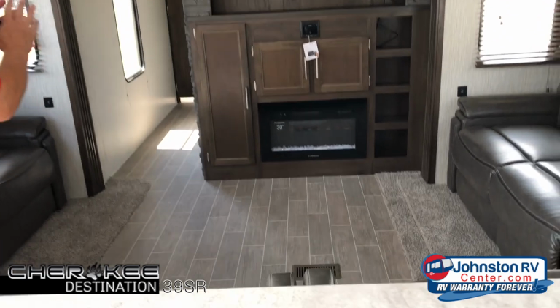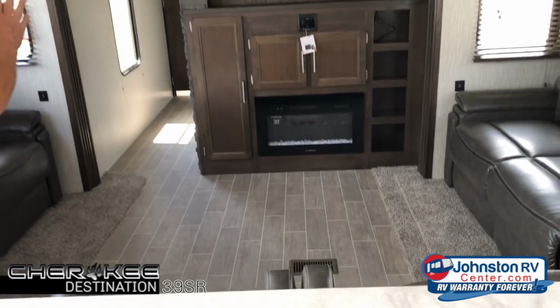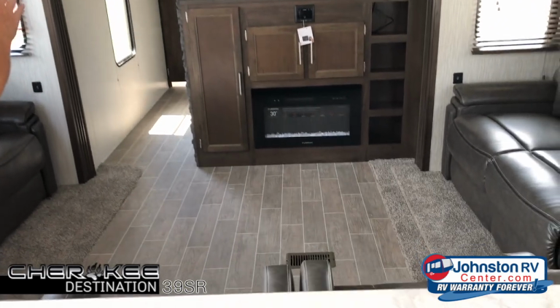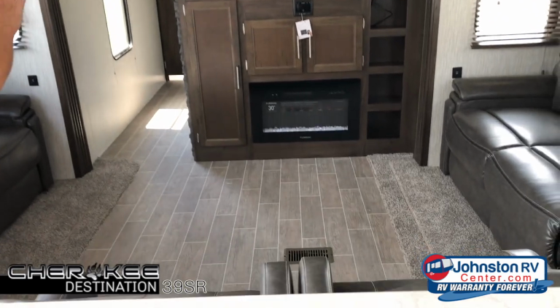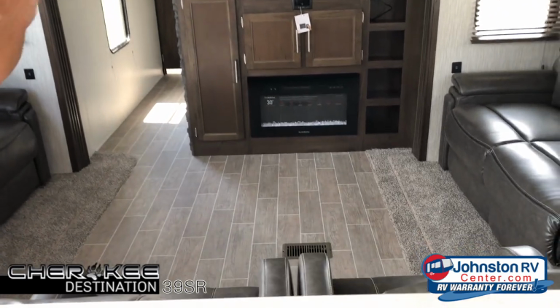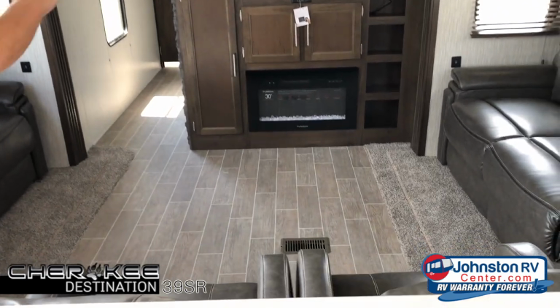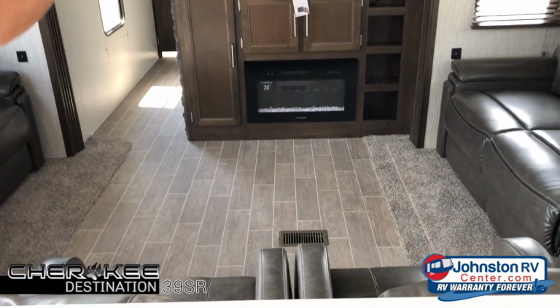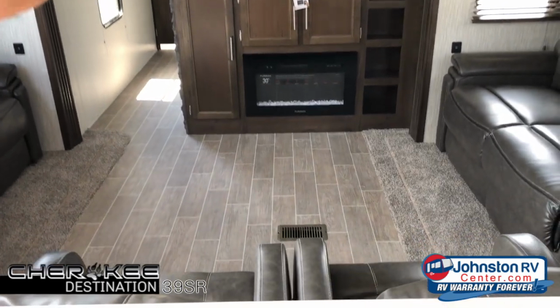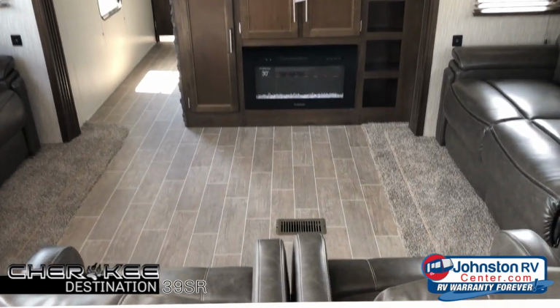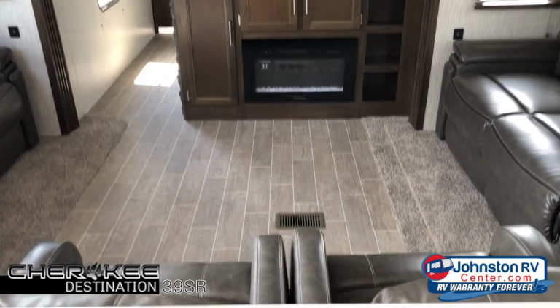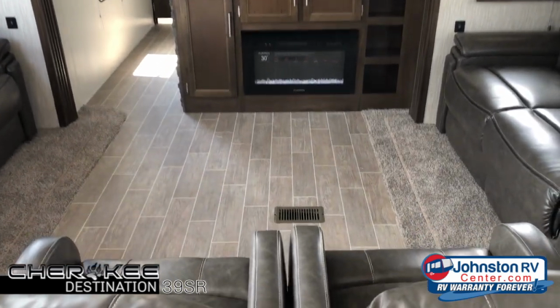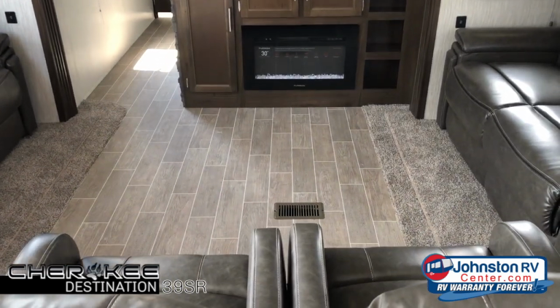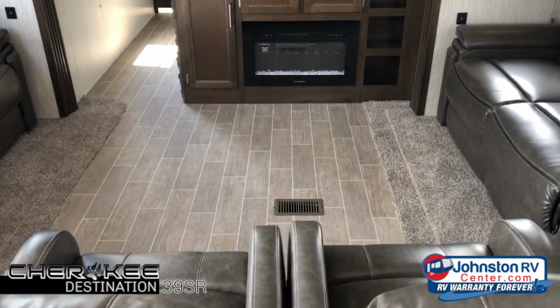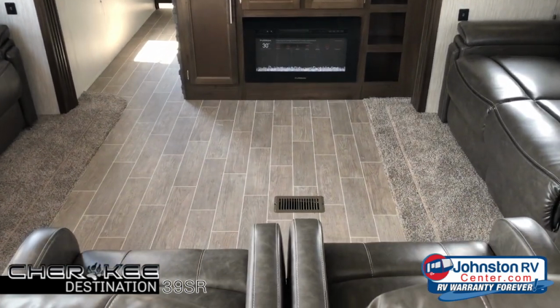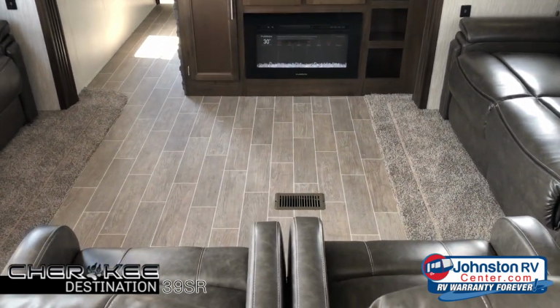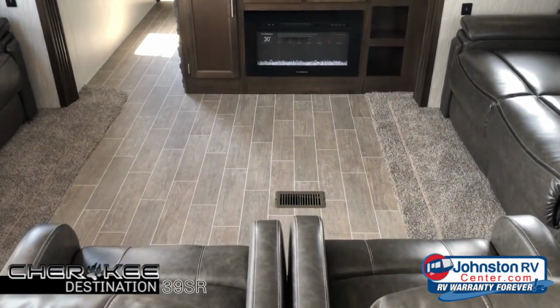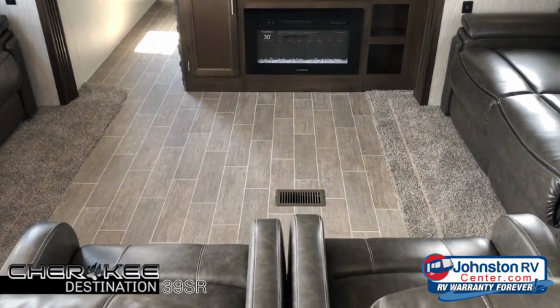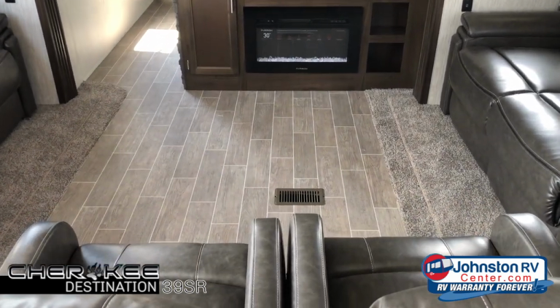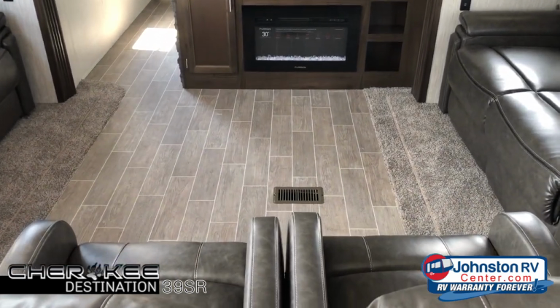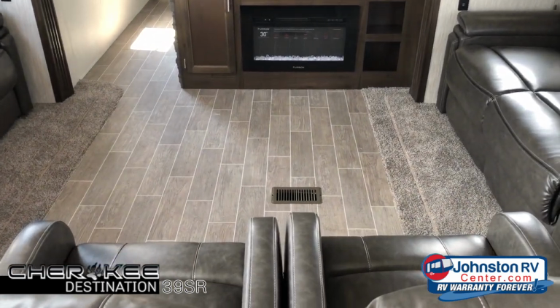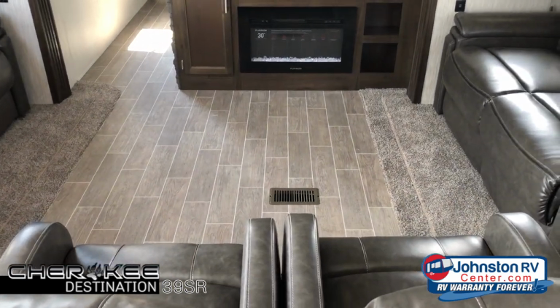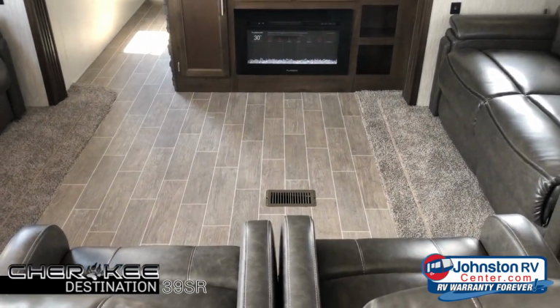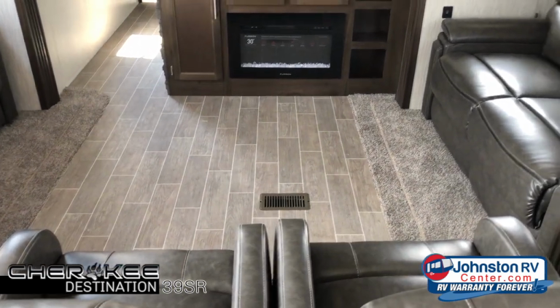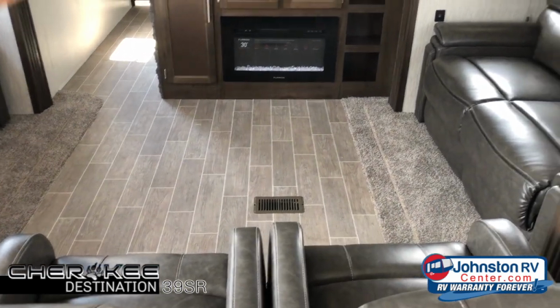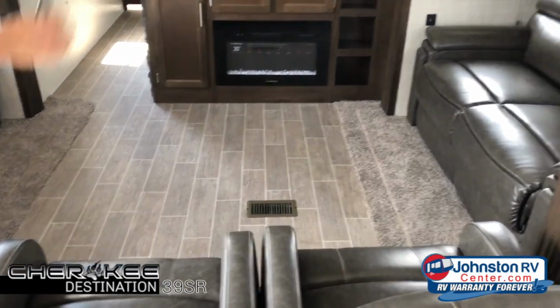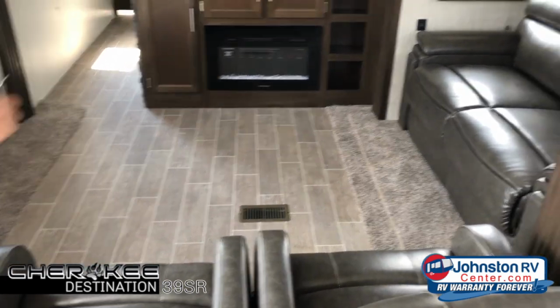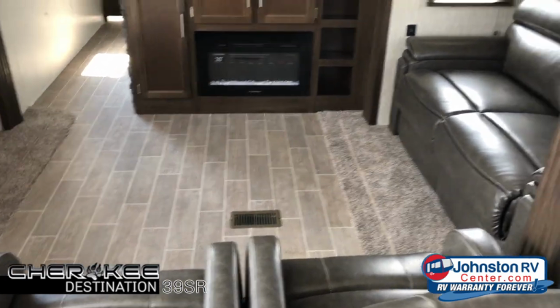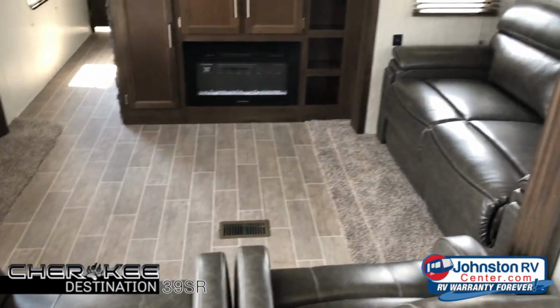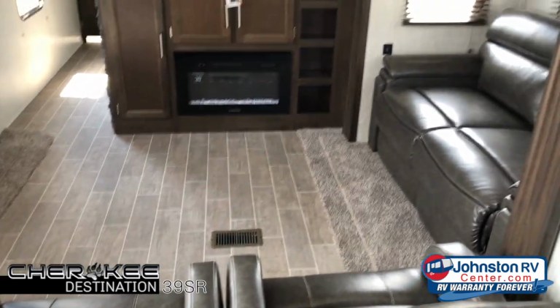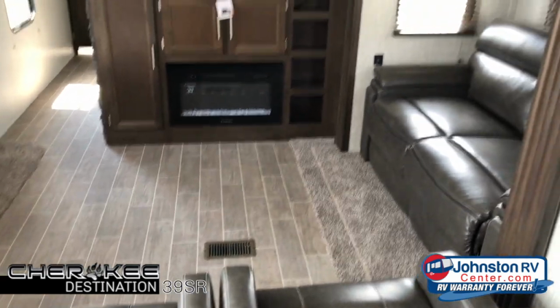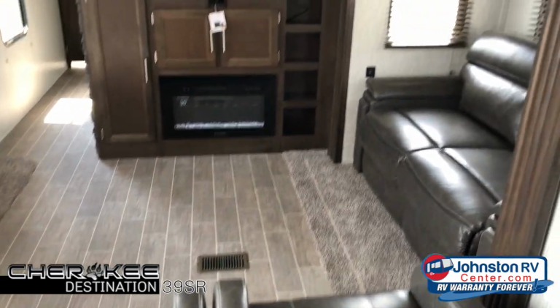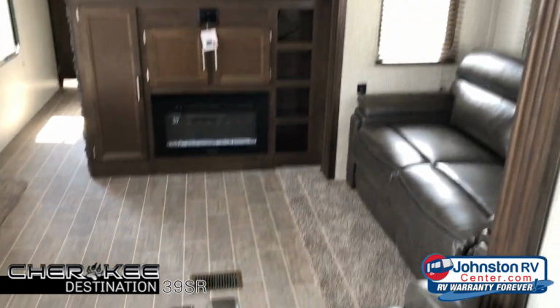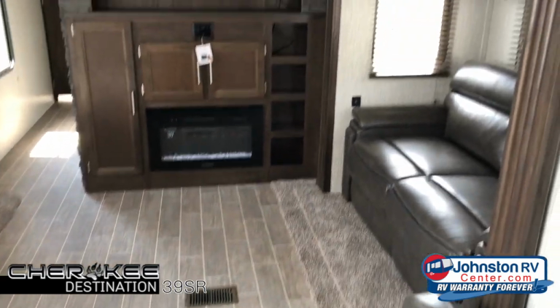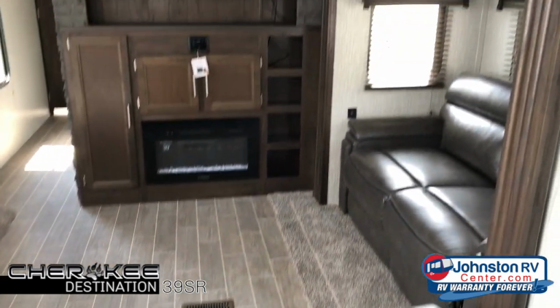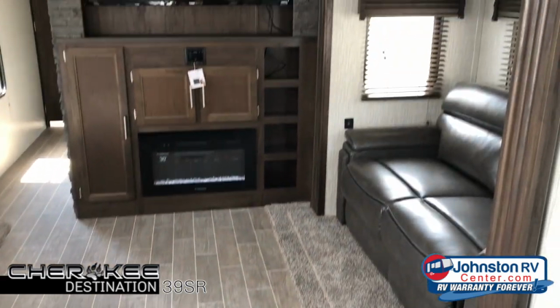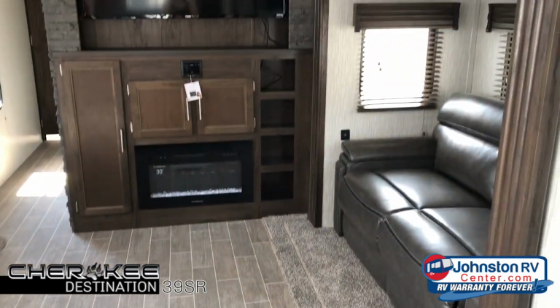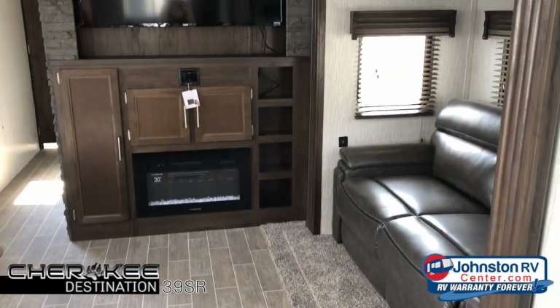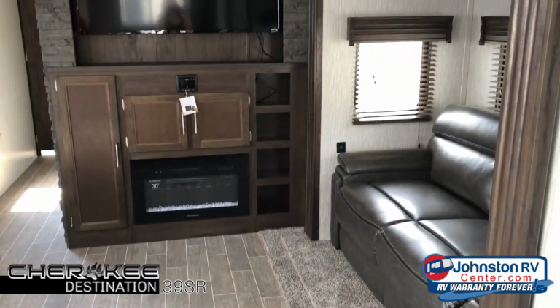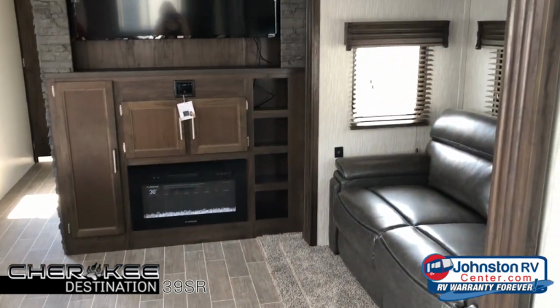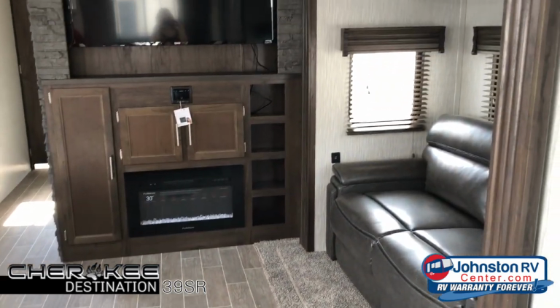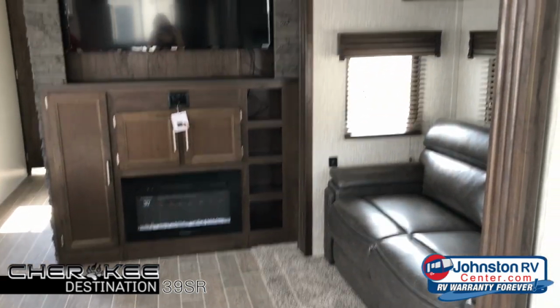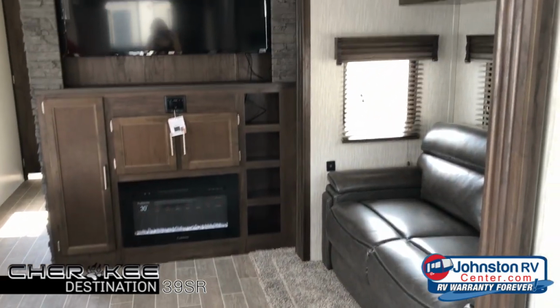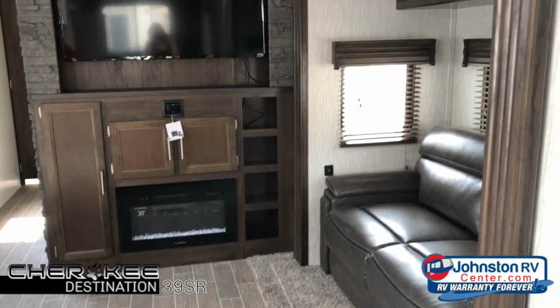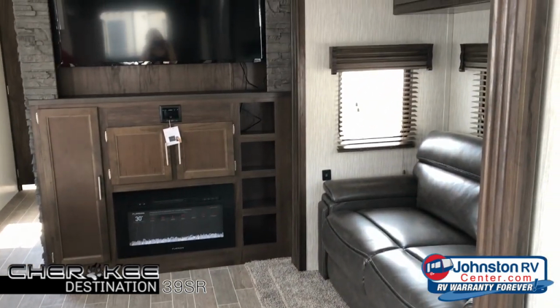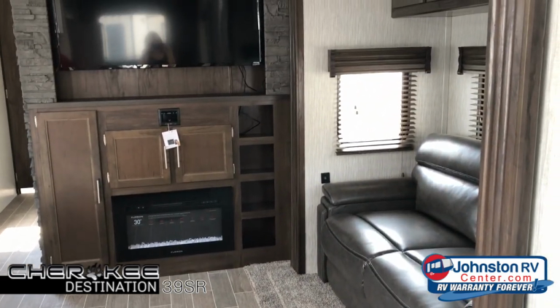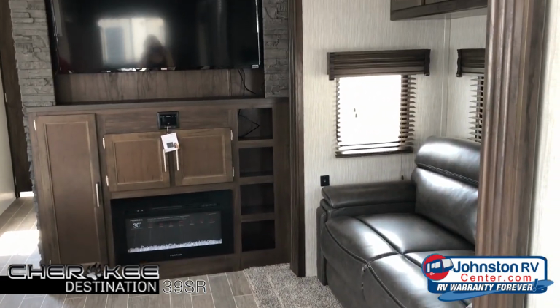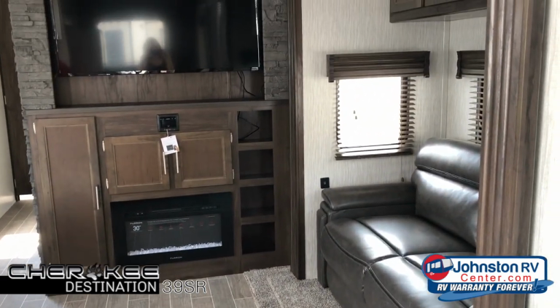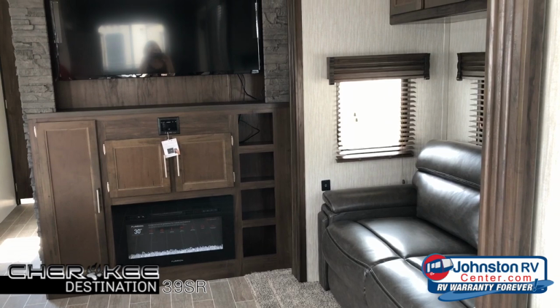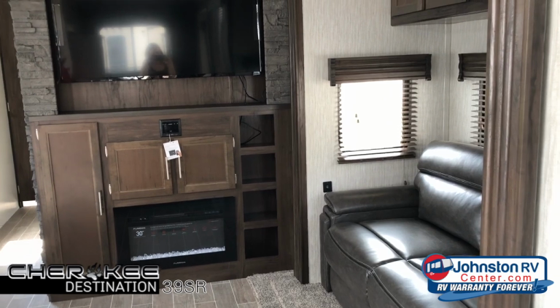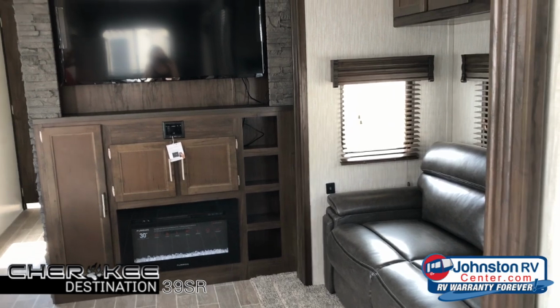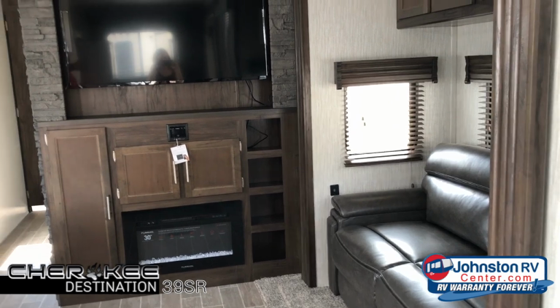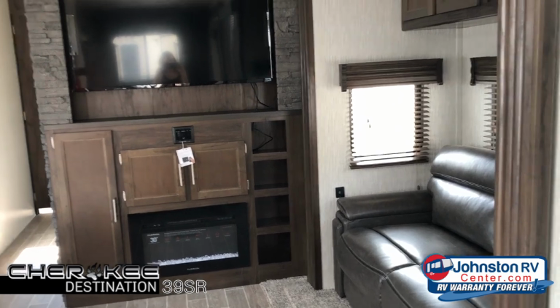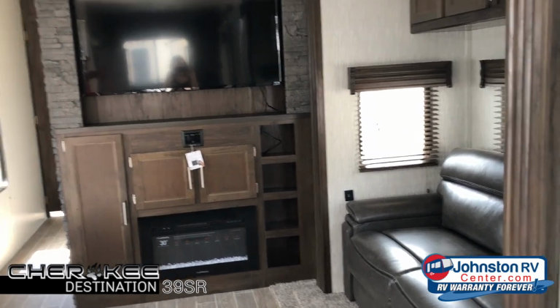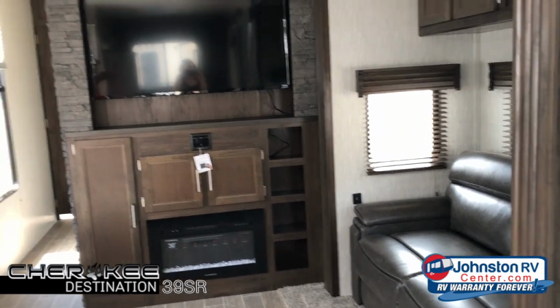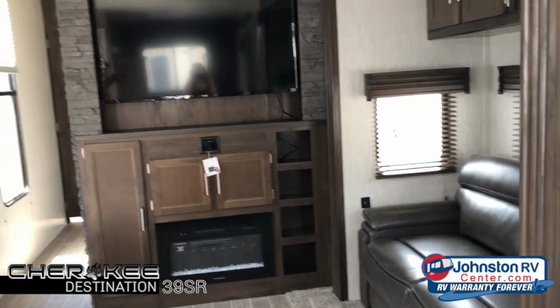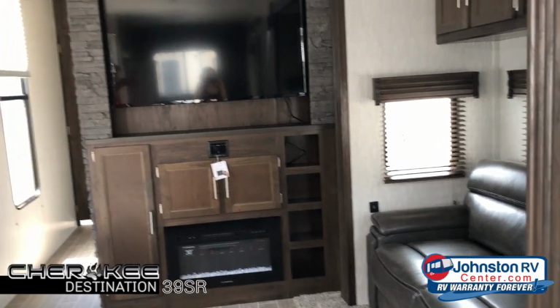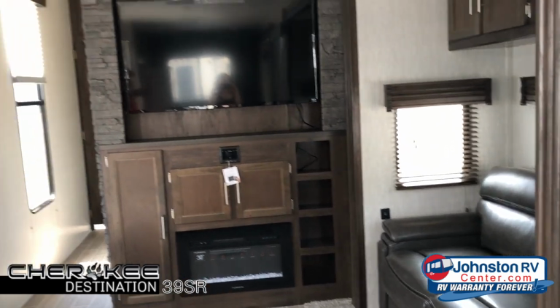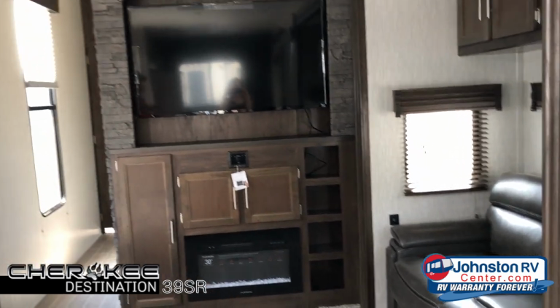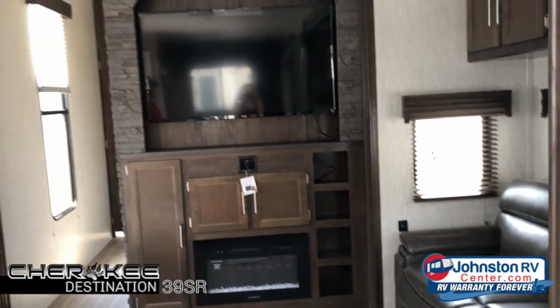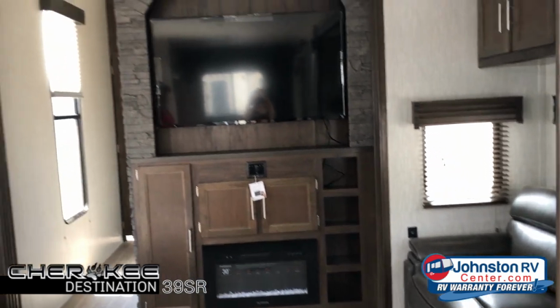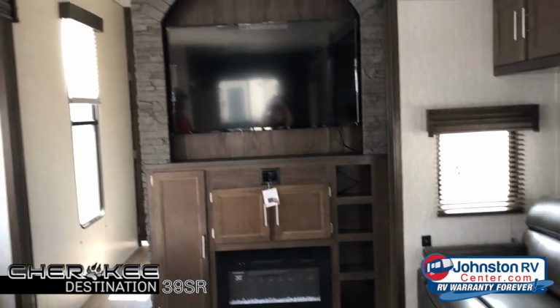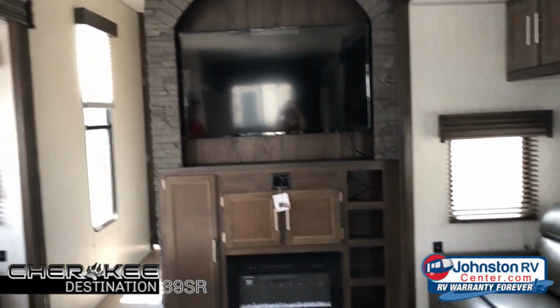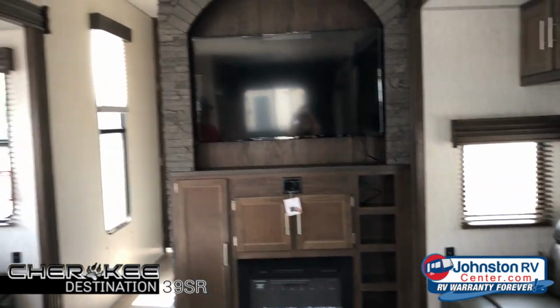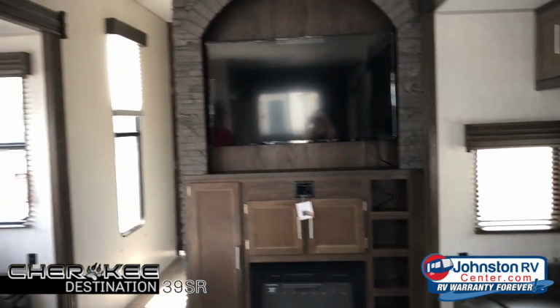This has opposing slides here in the living room, which gives the living area all kinds of seating space and a large screen TV.